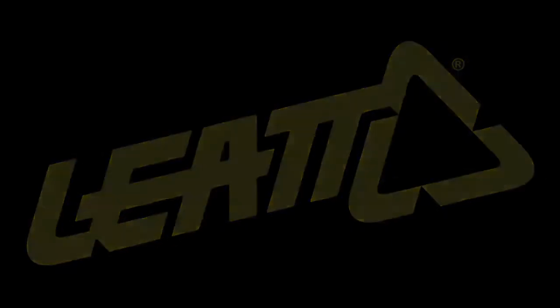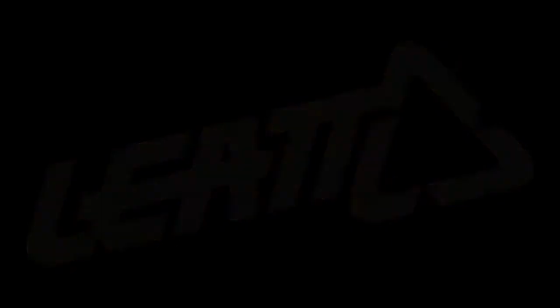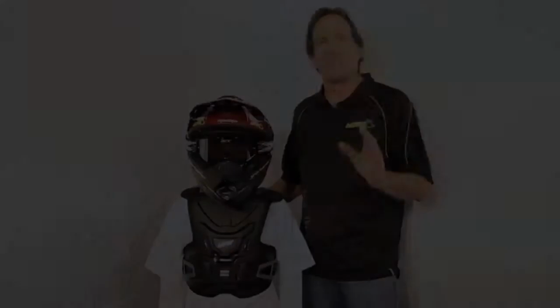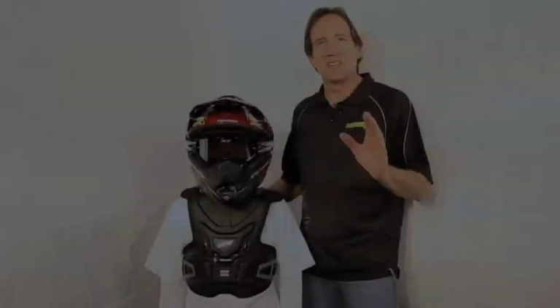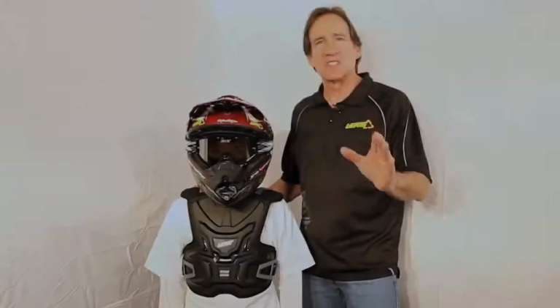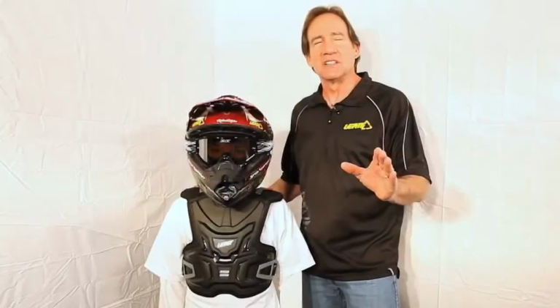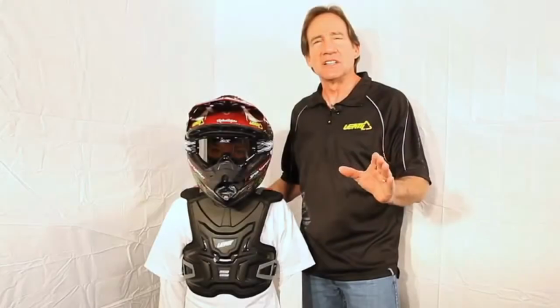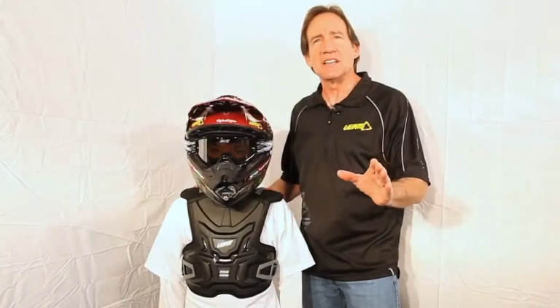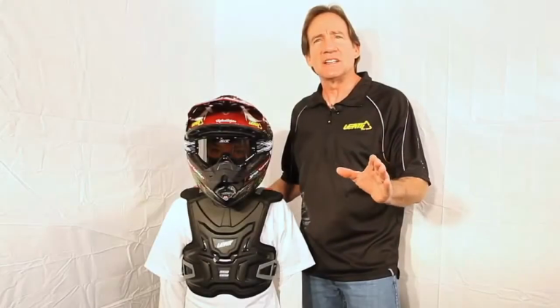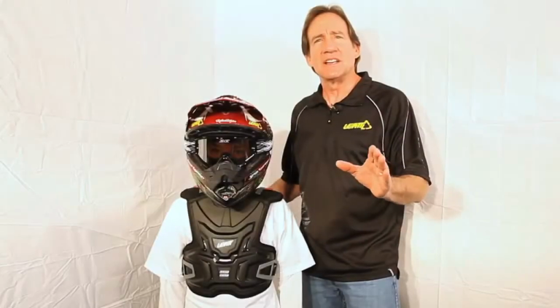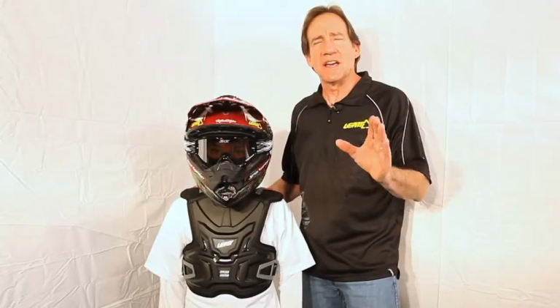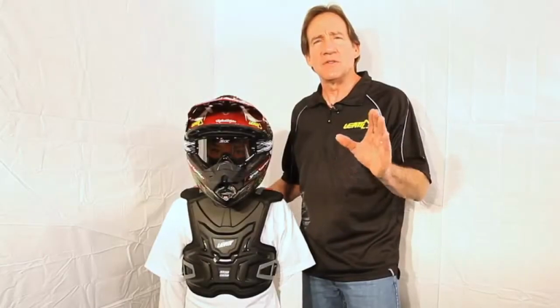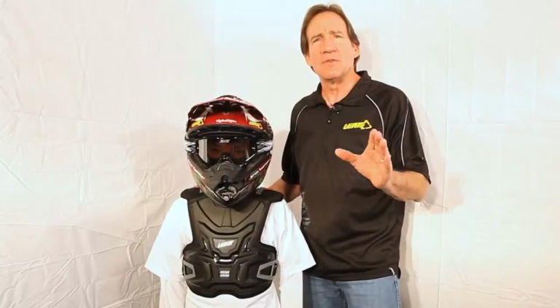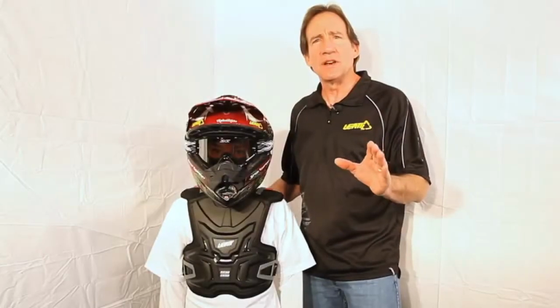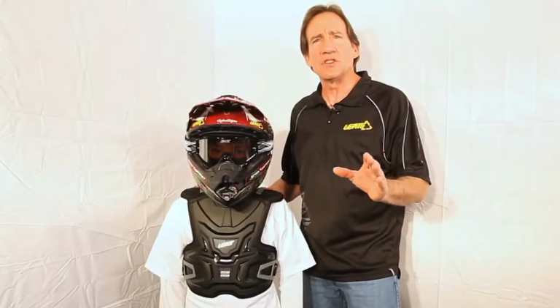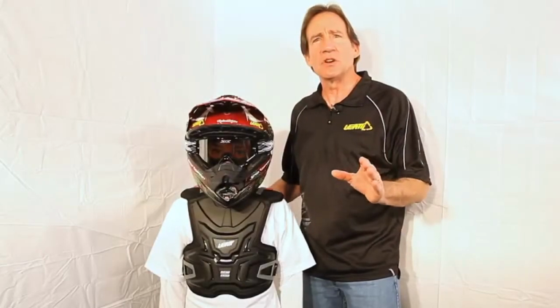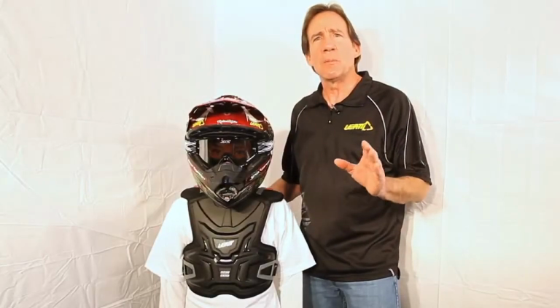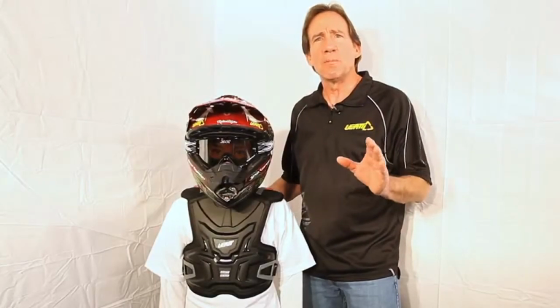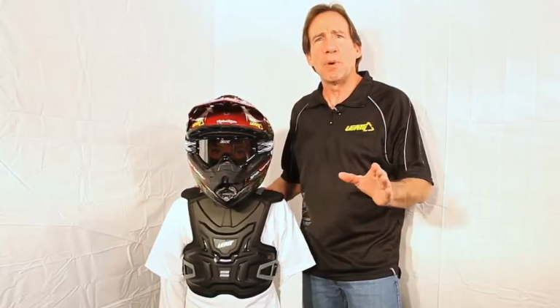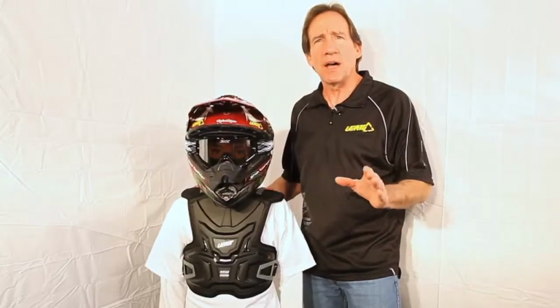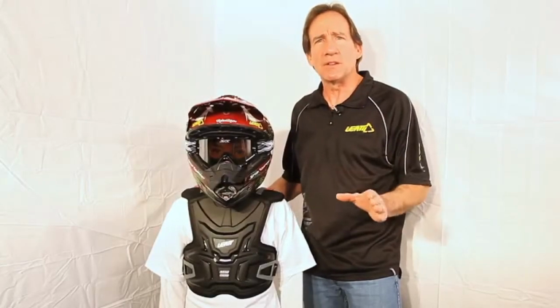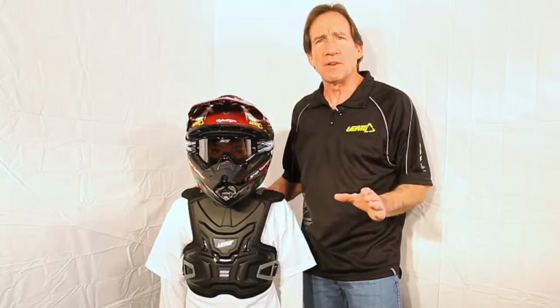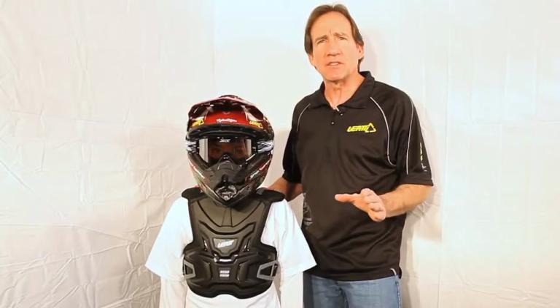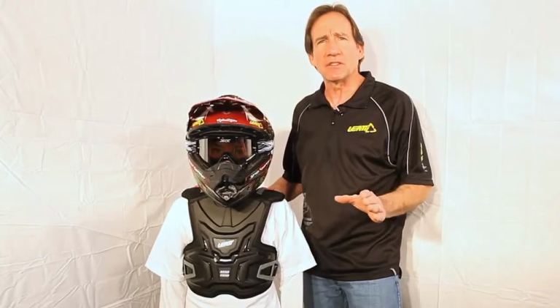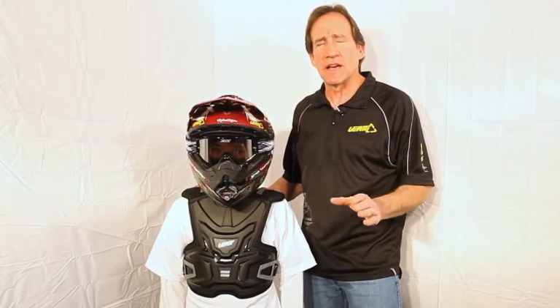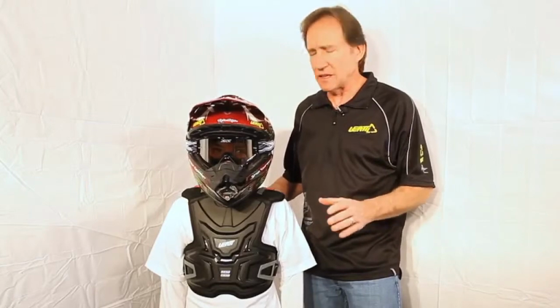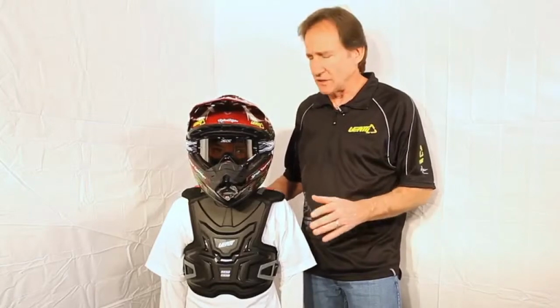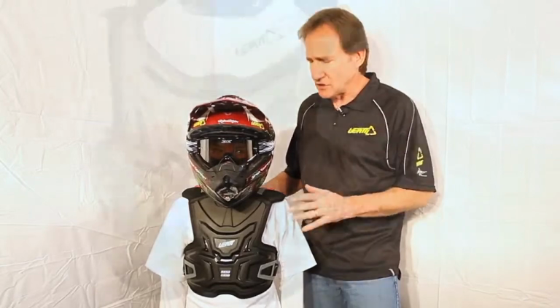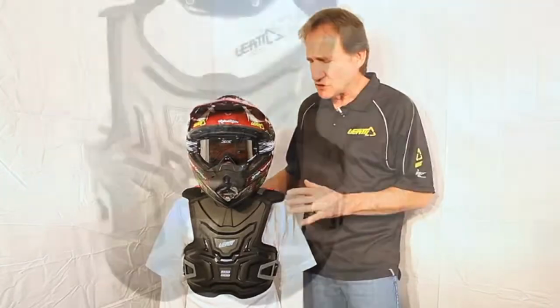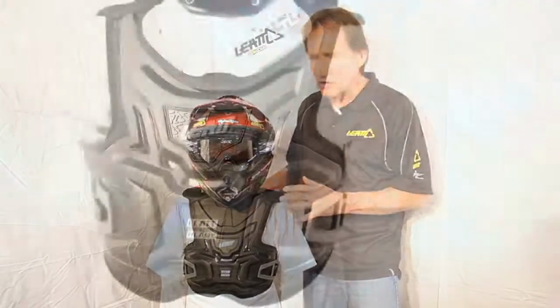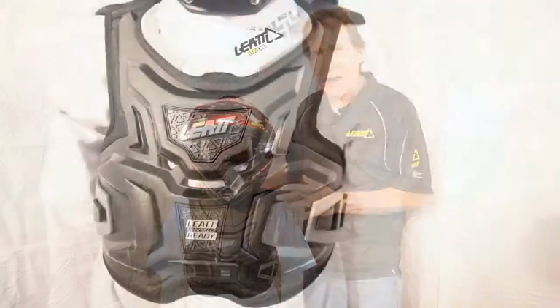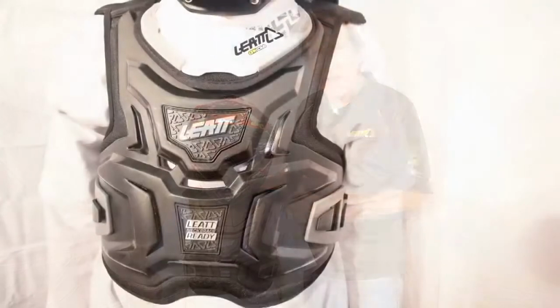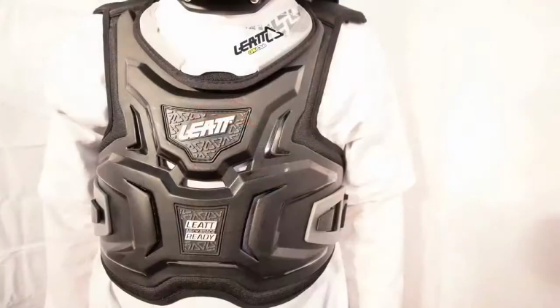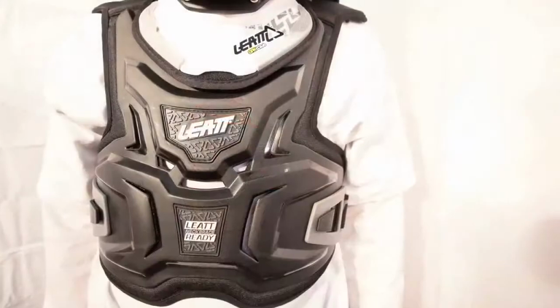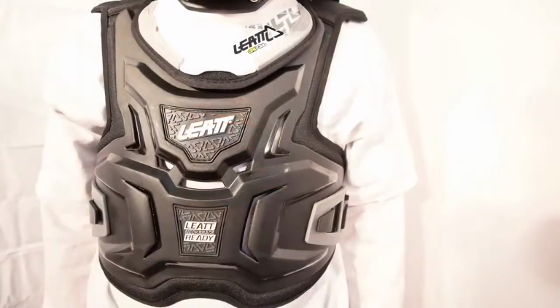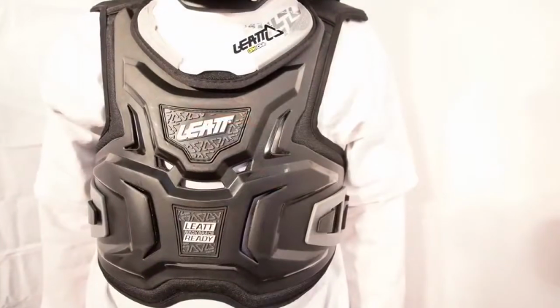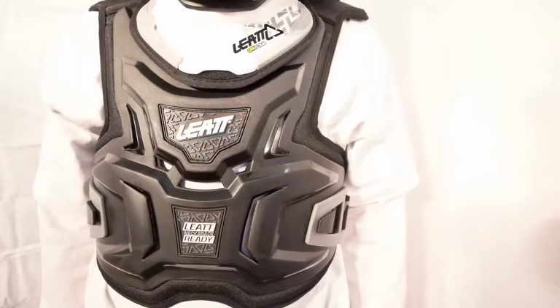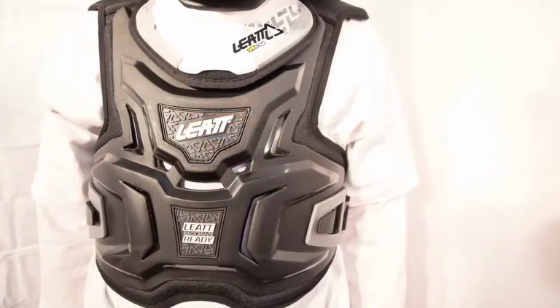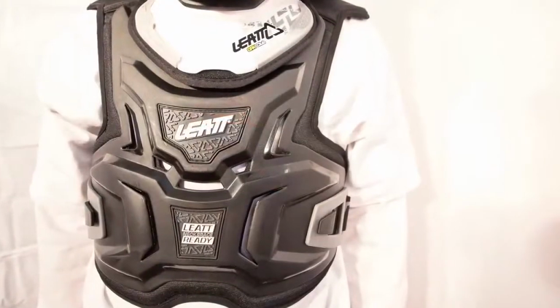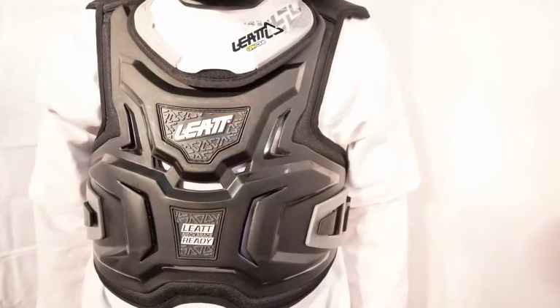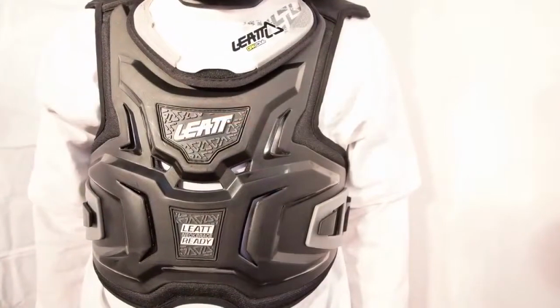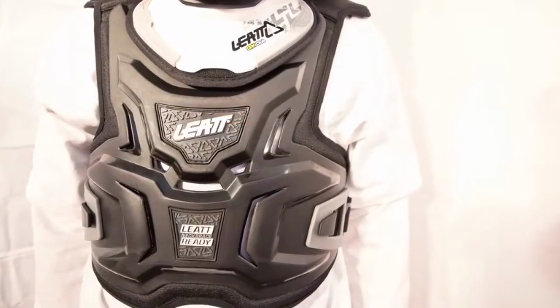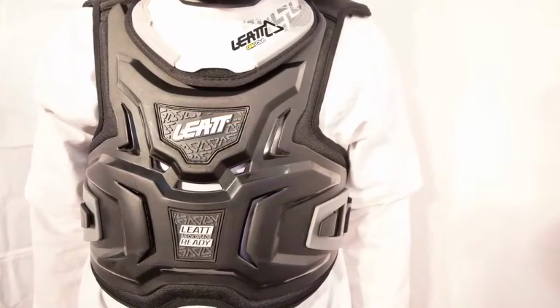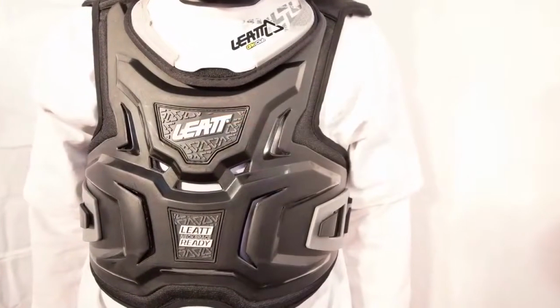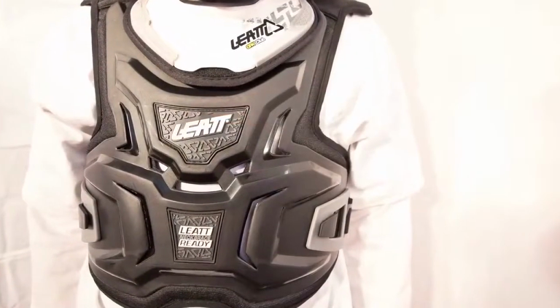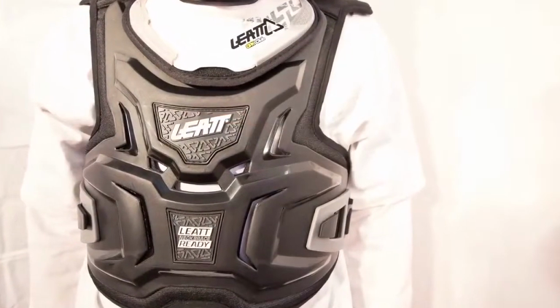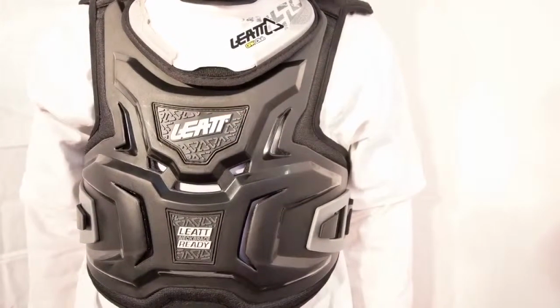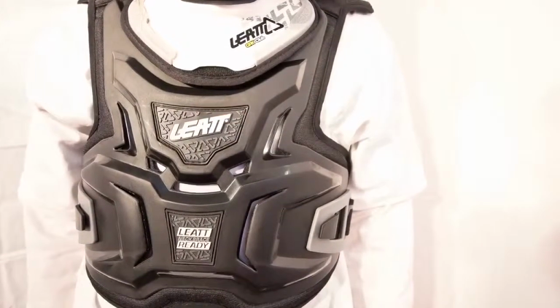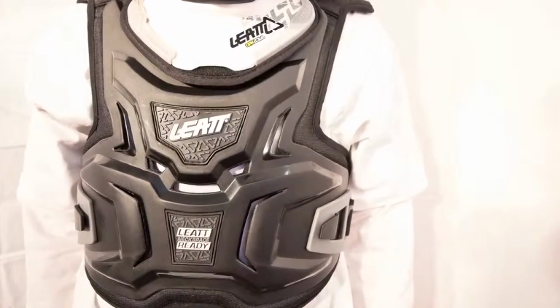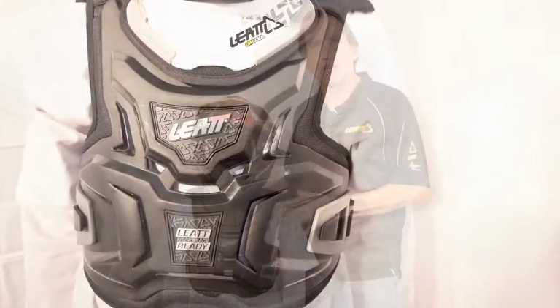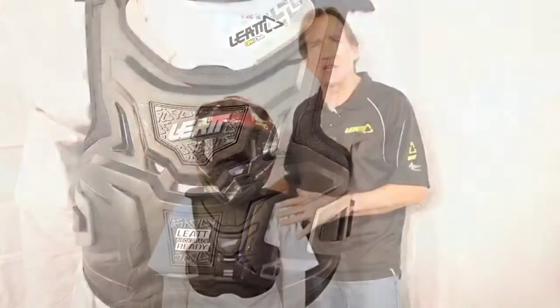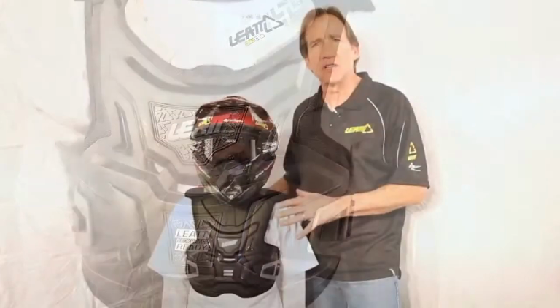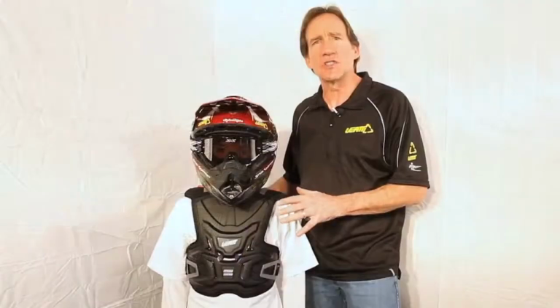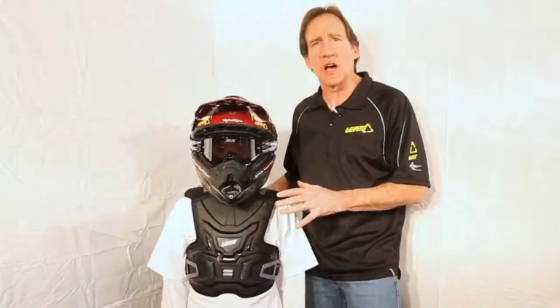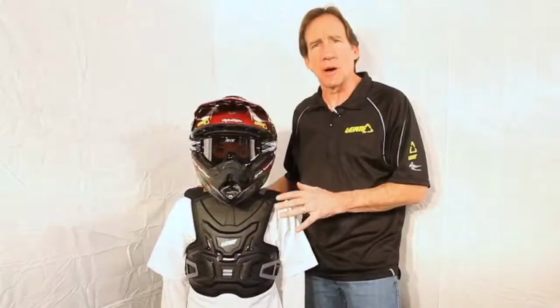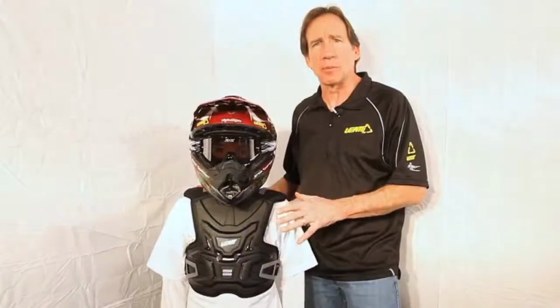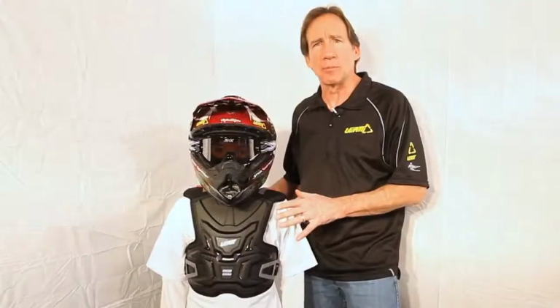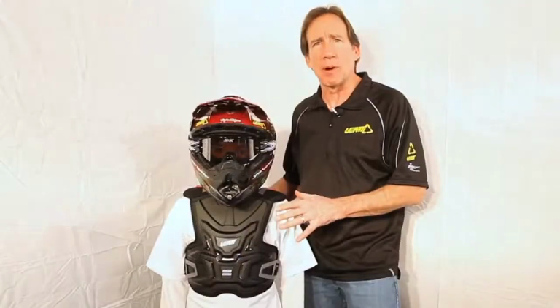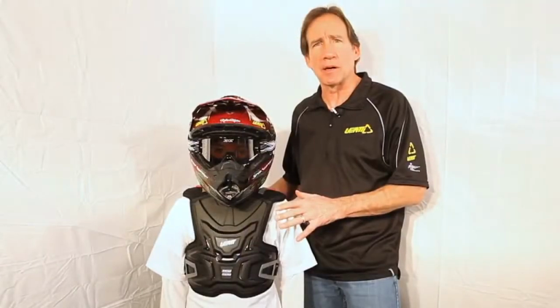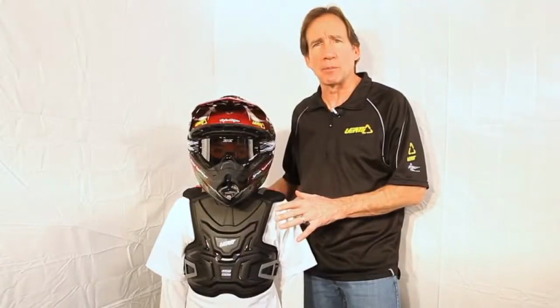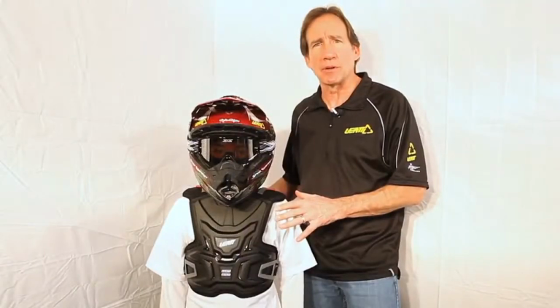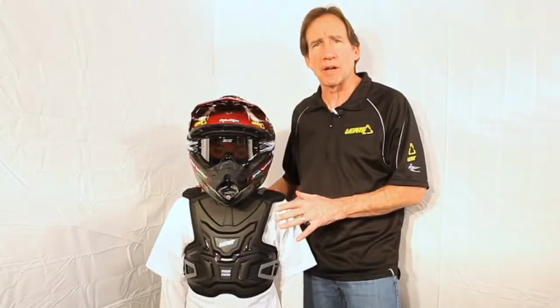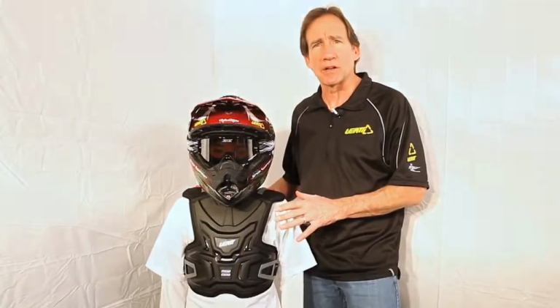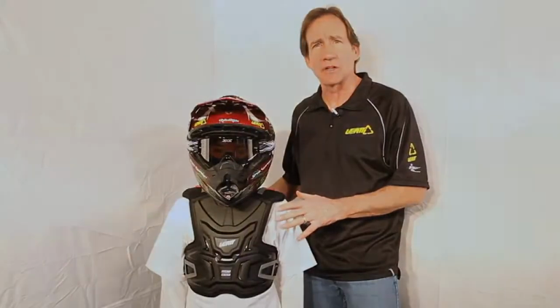This is the Liat Adventure Body Vest Light. This is our absolute top of the line in kids upper body protection.